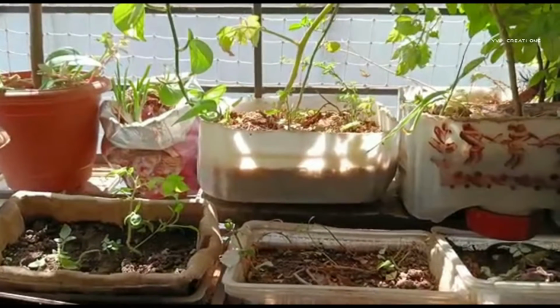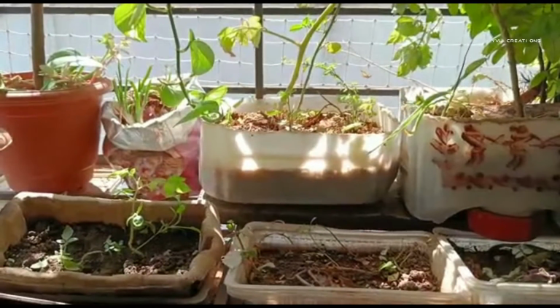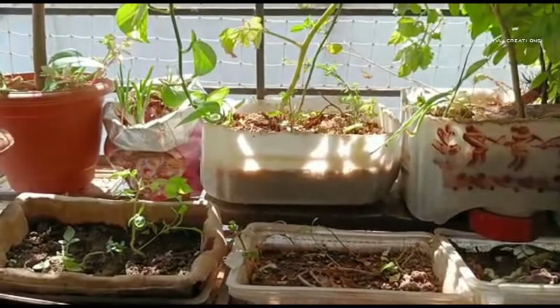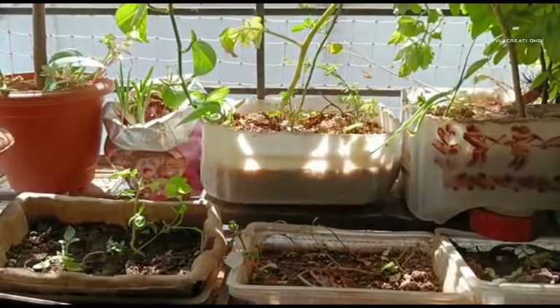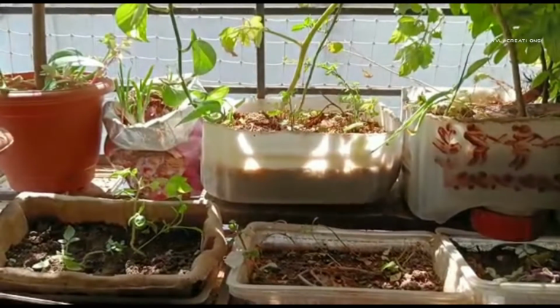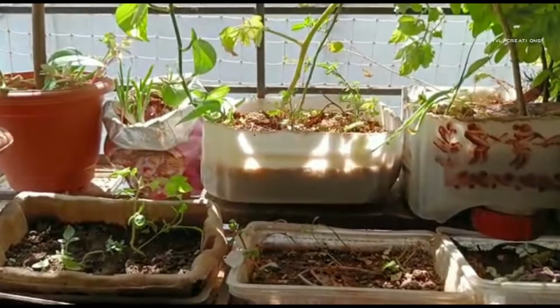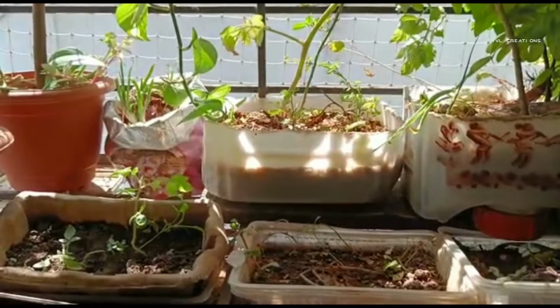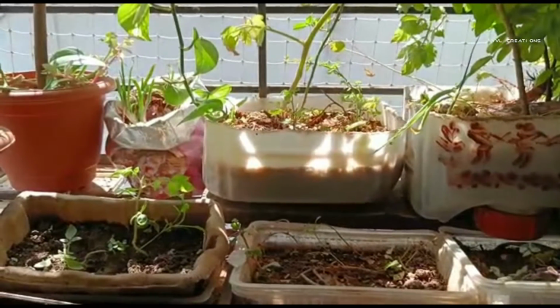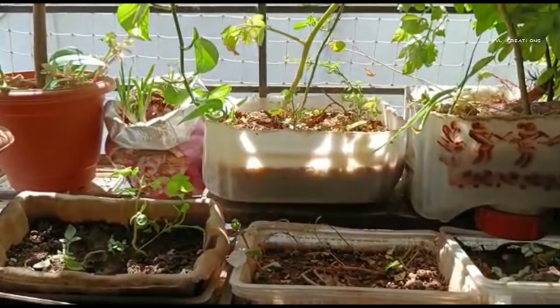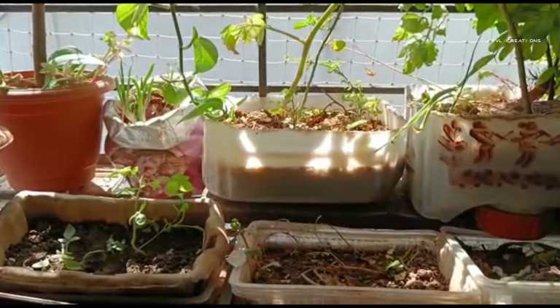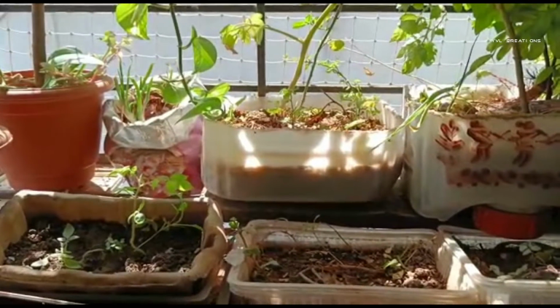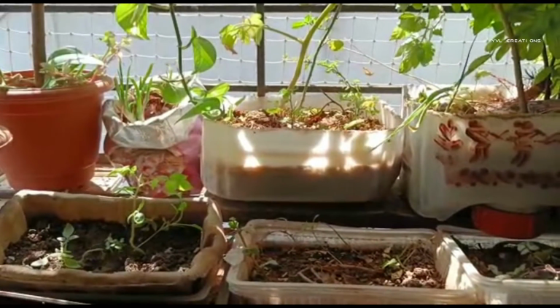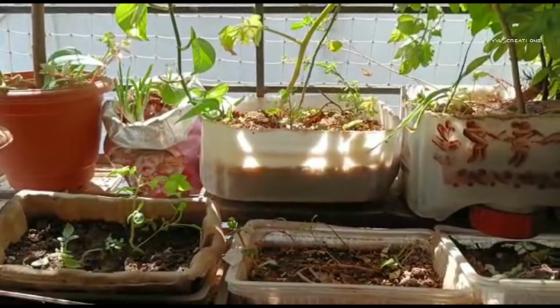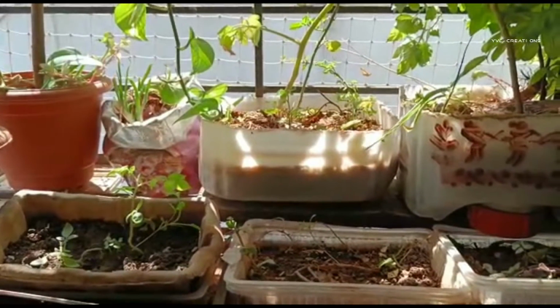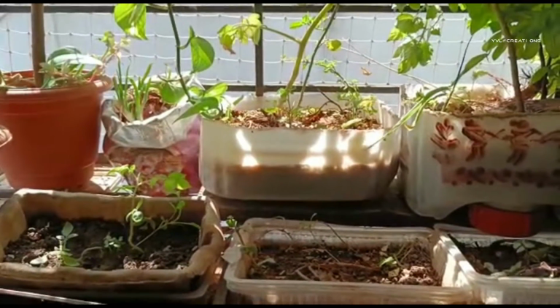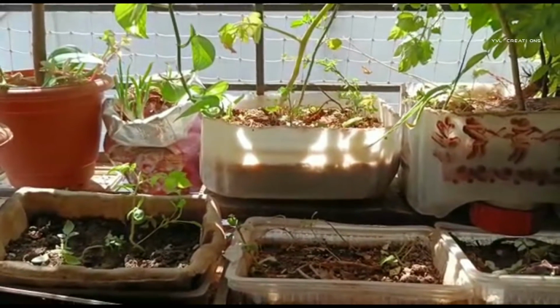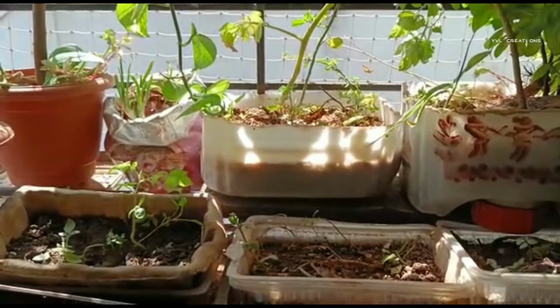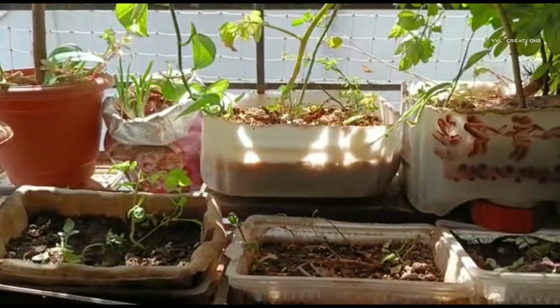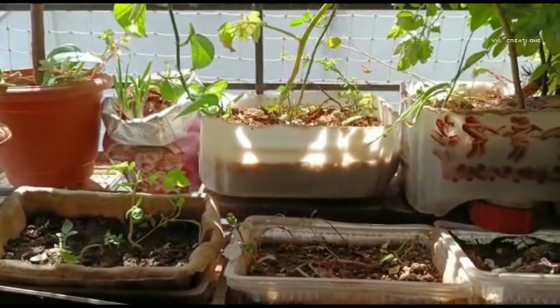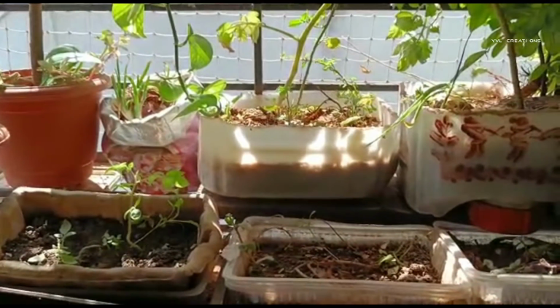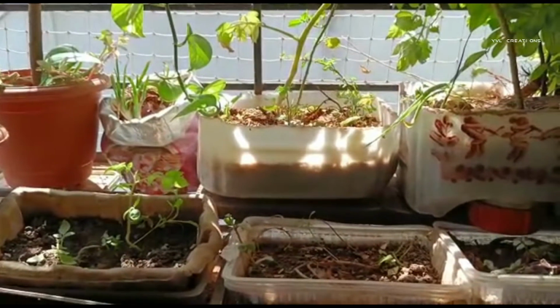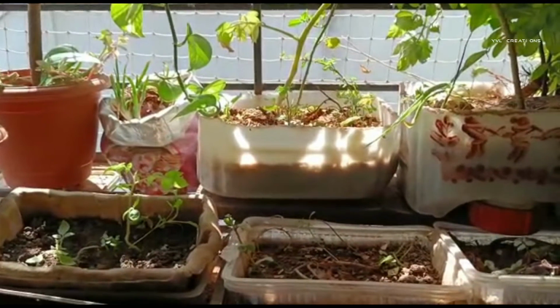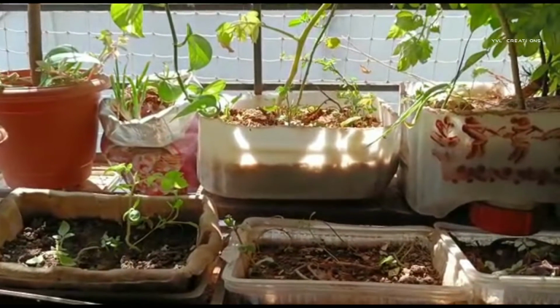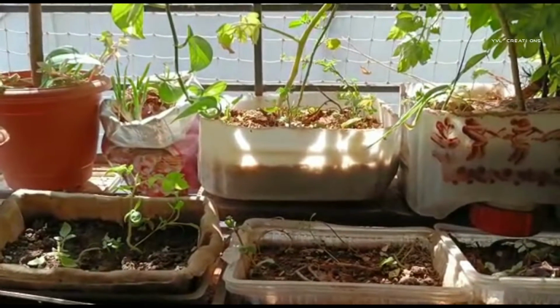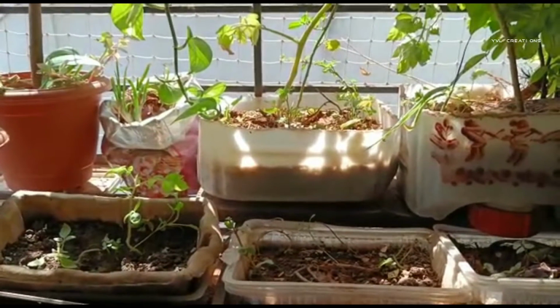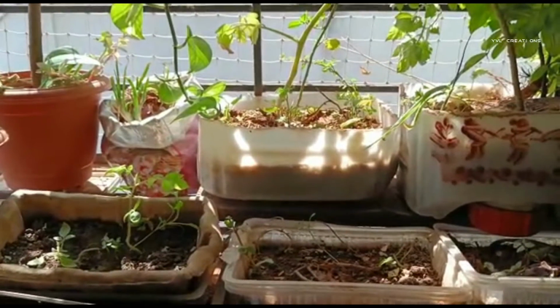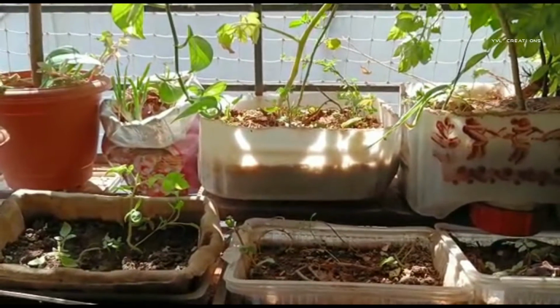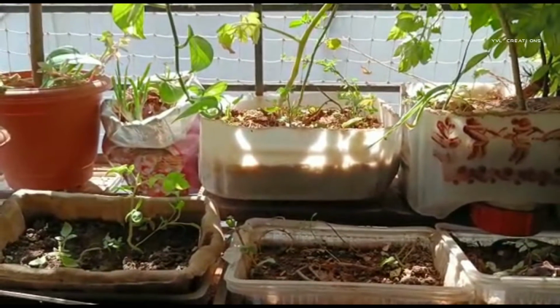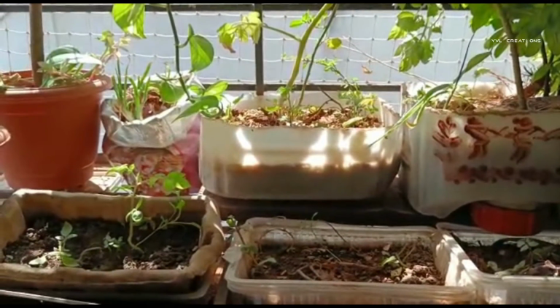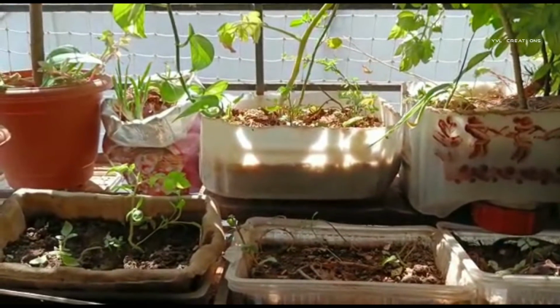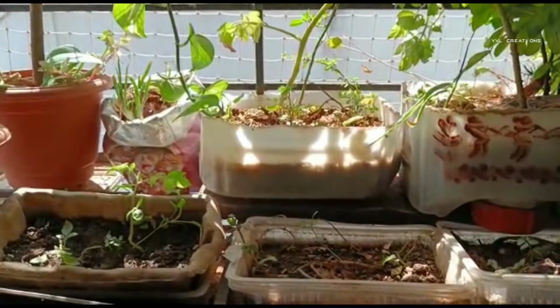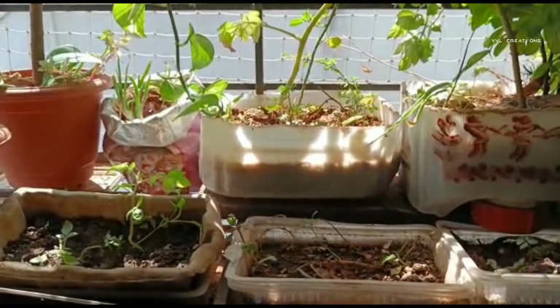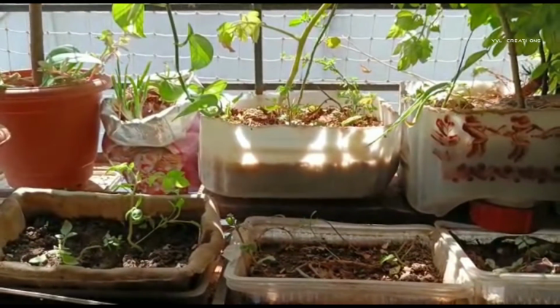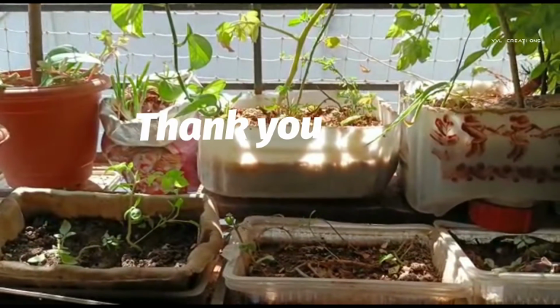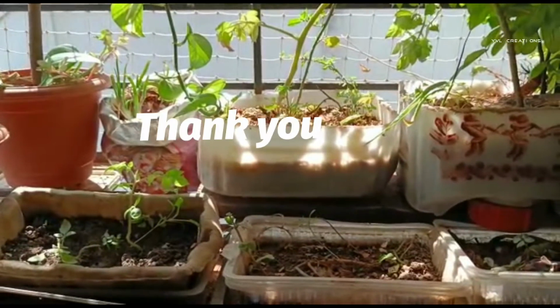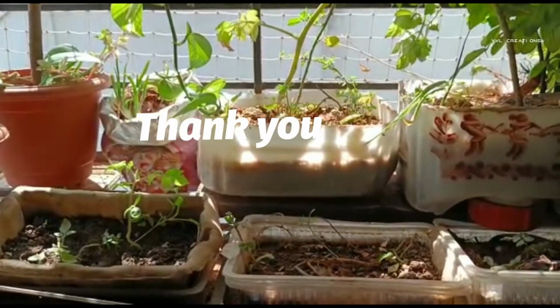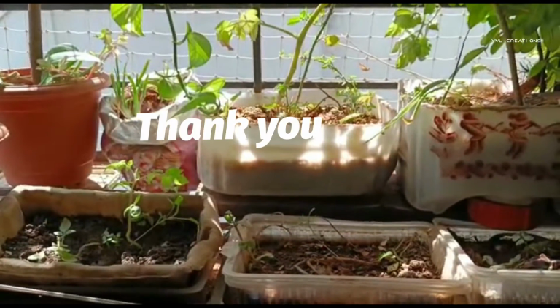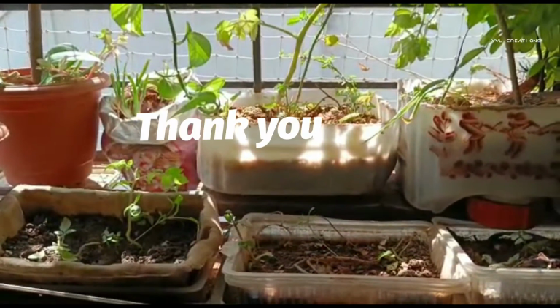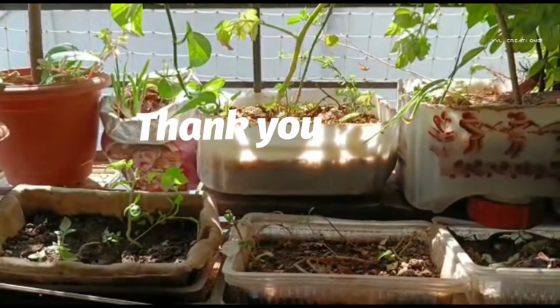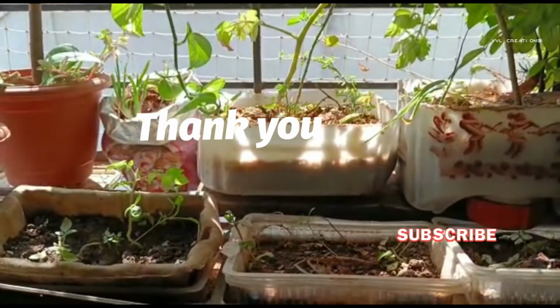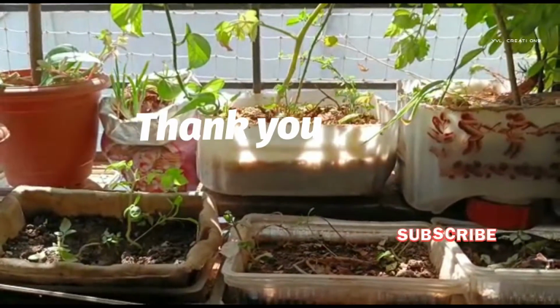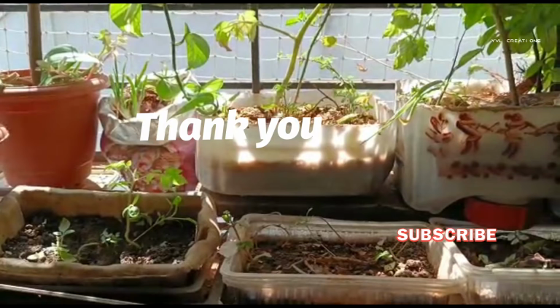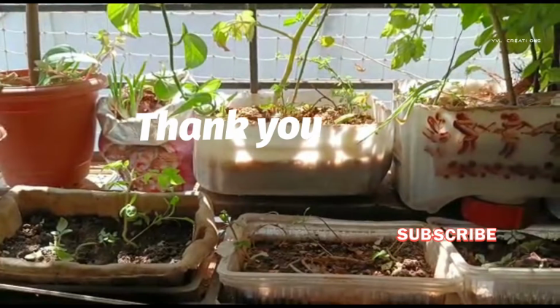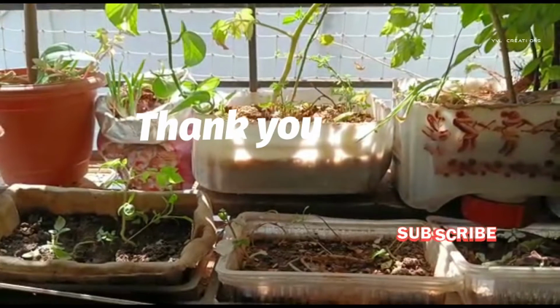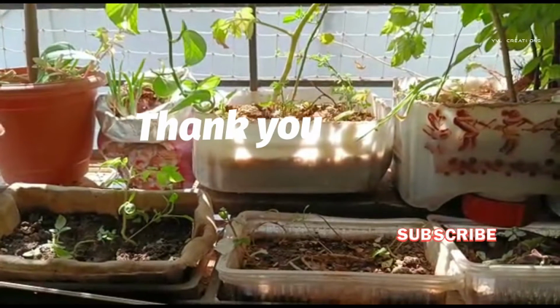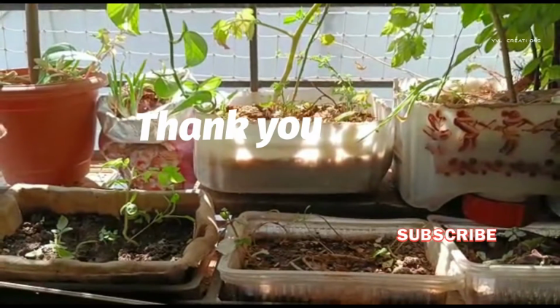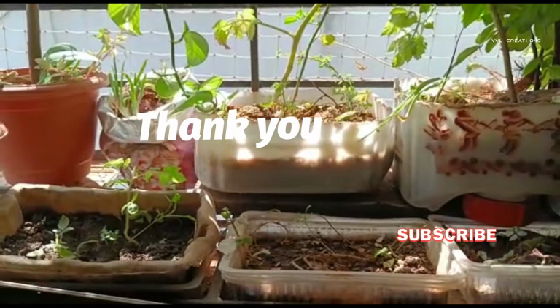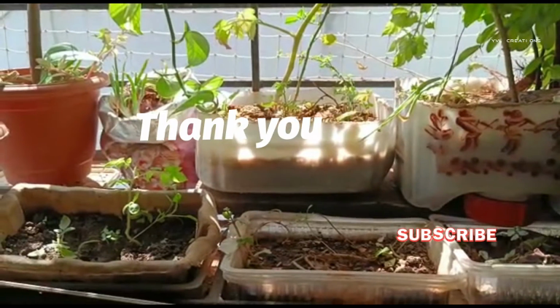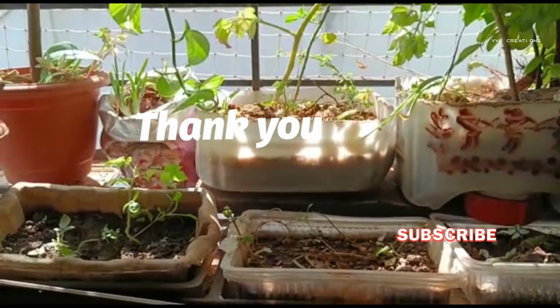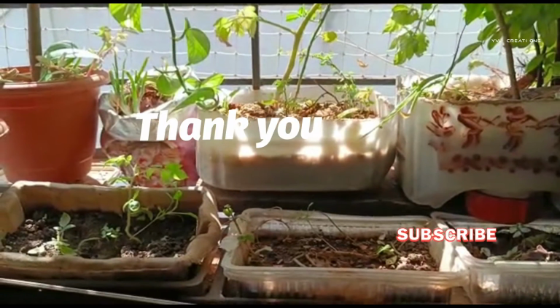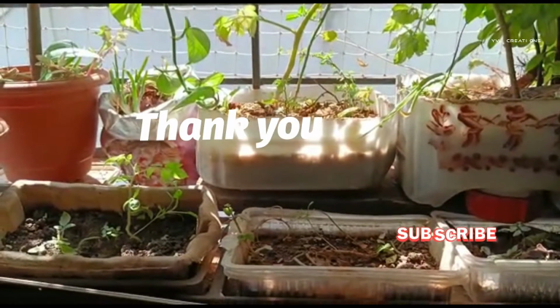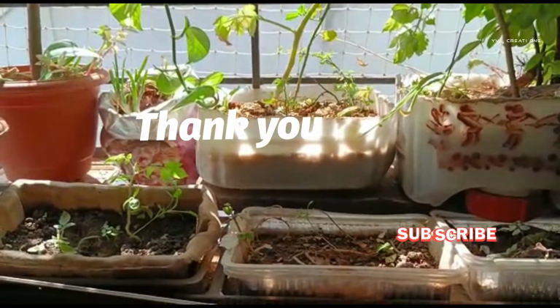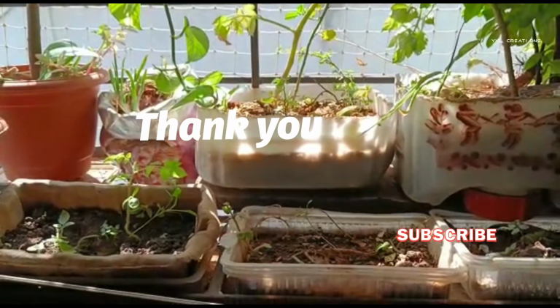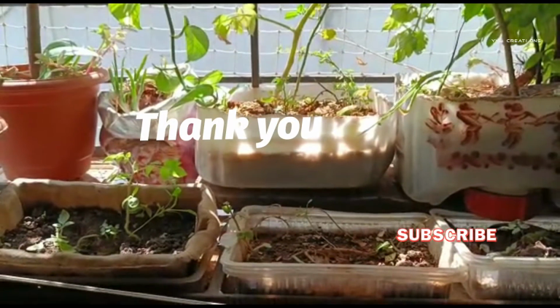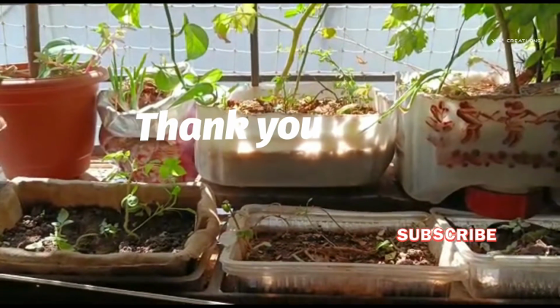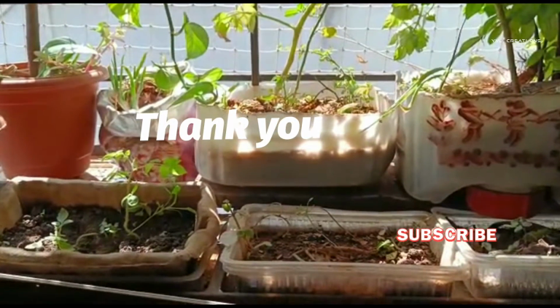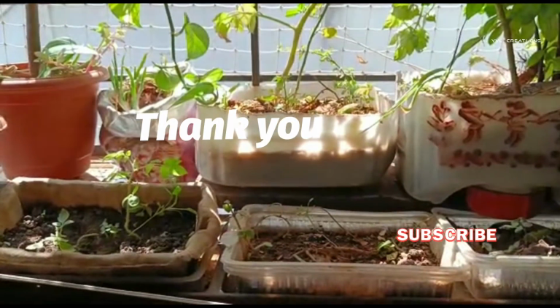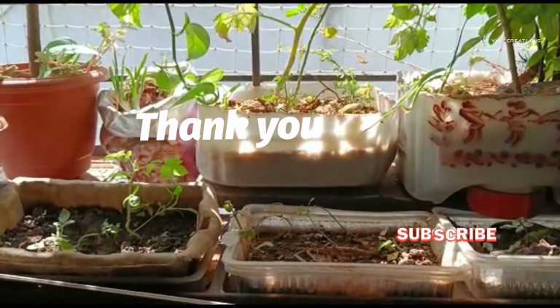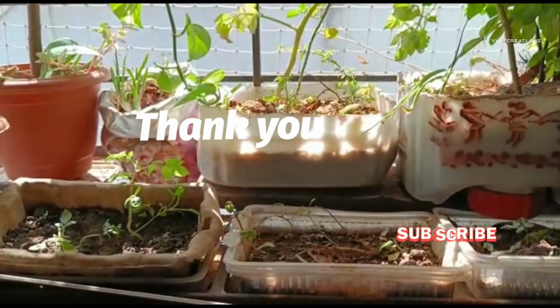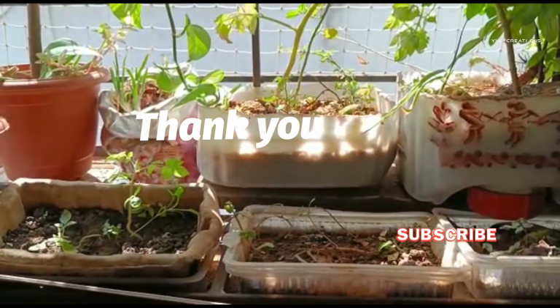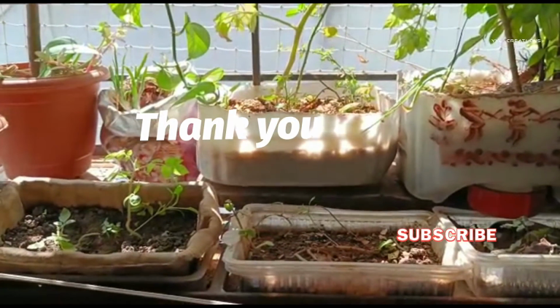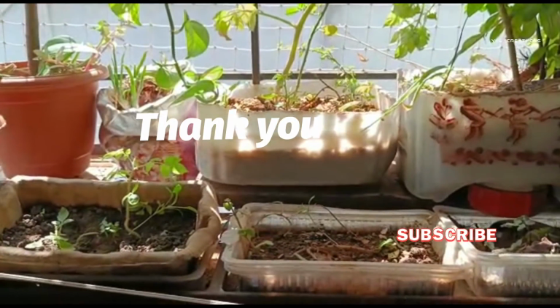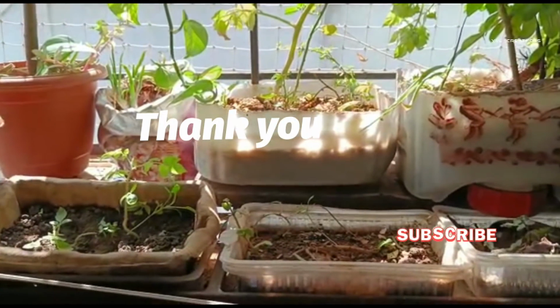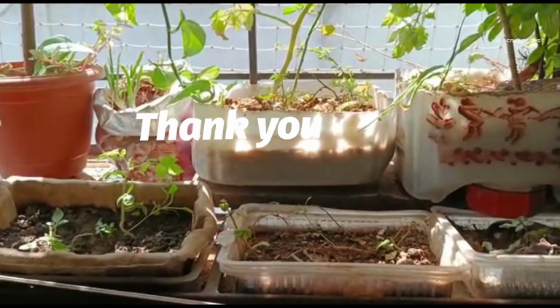Thank you for watching. If you like this, you can also try. Thanks again.